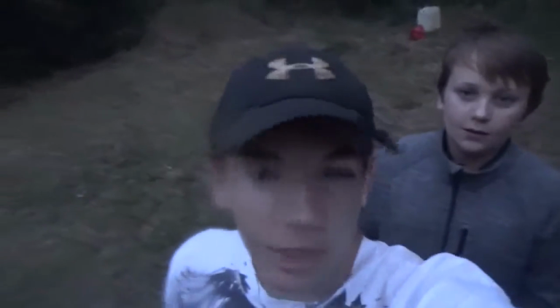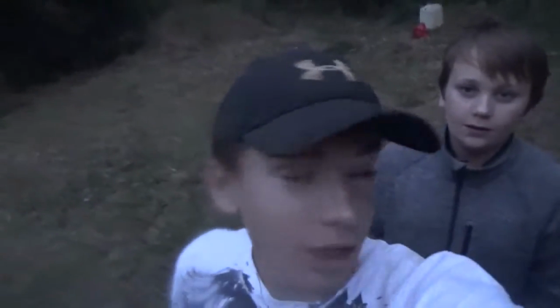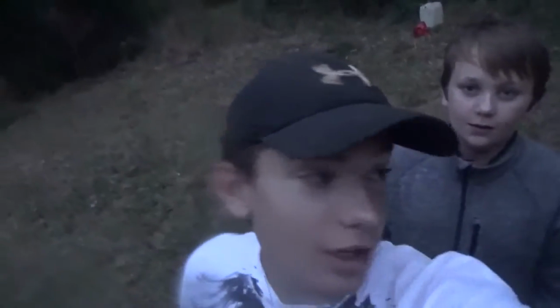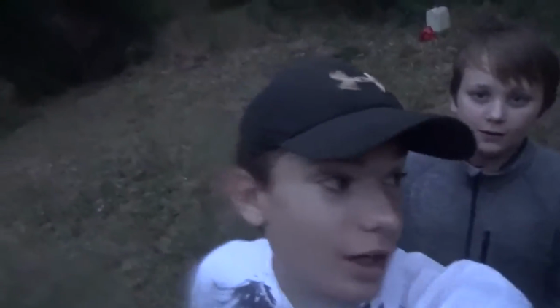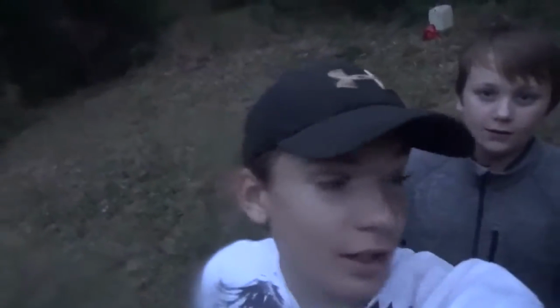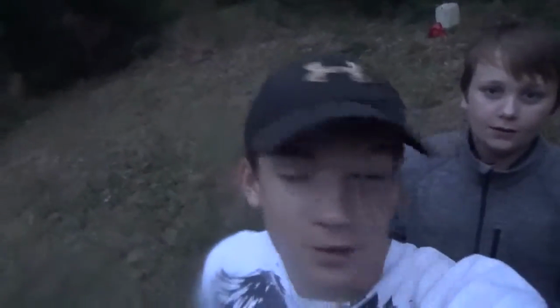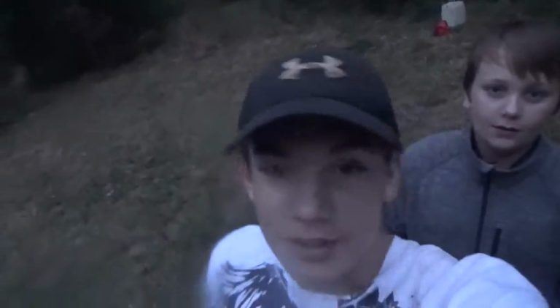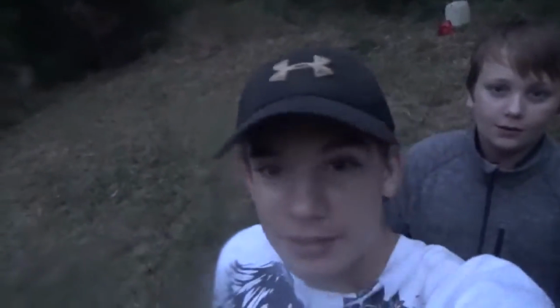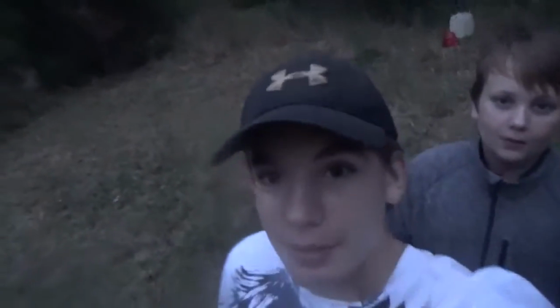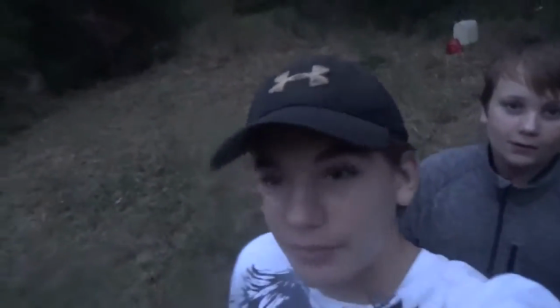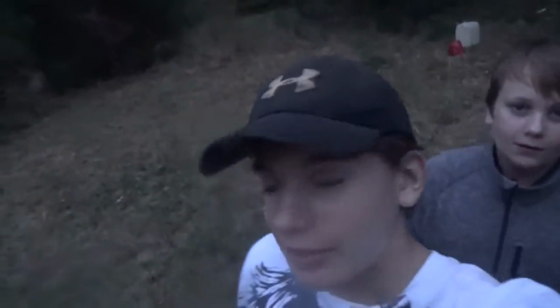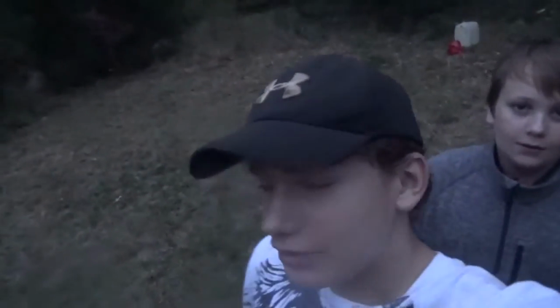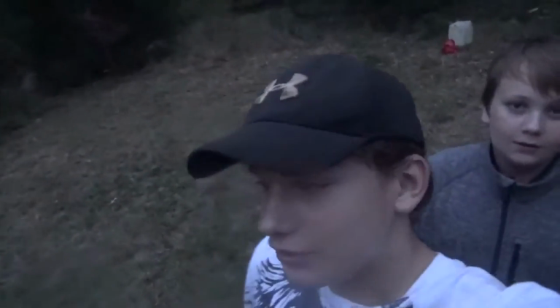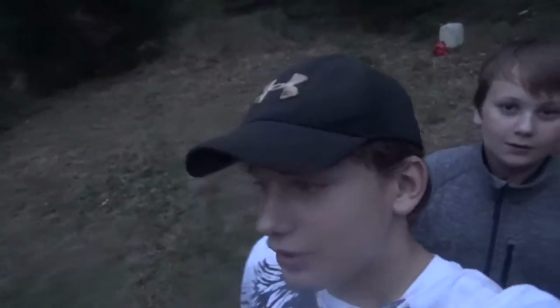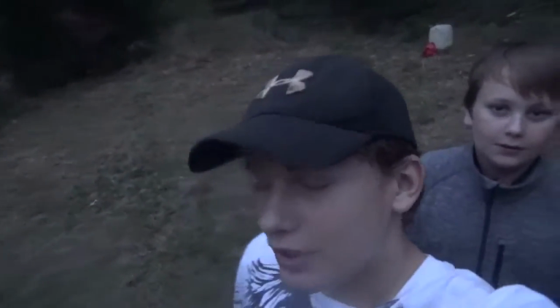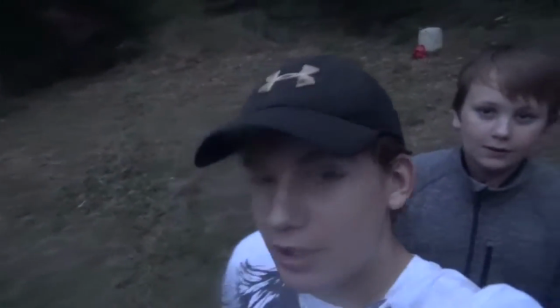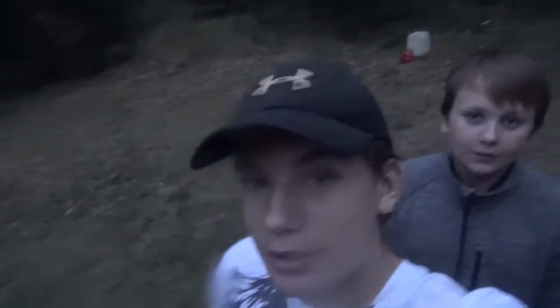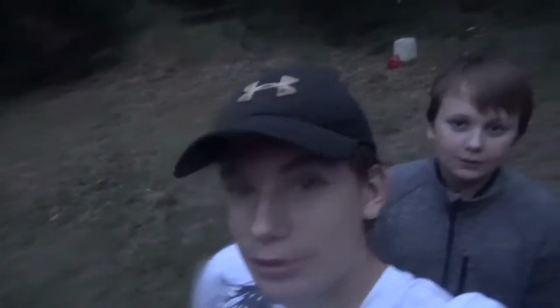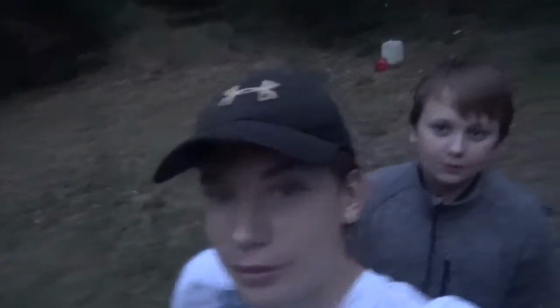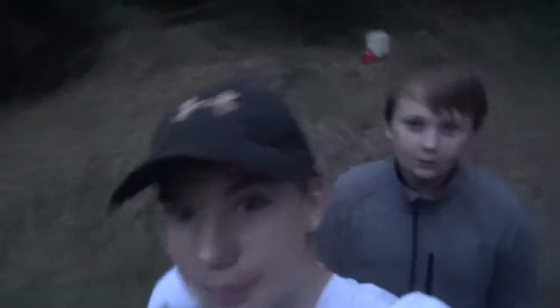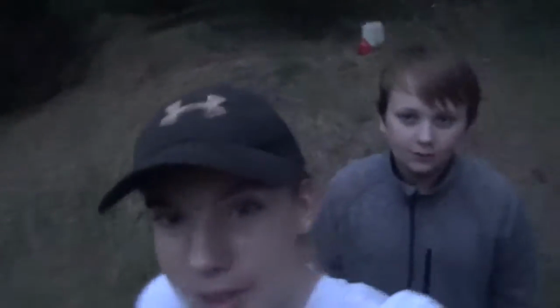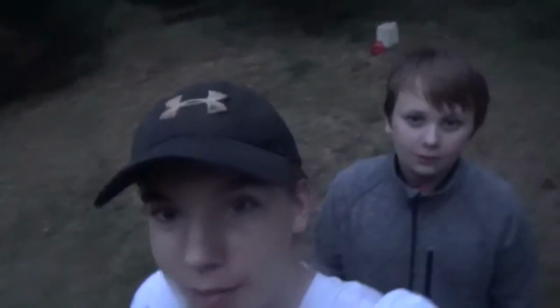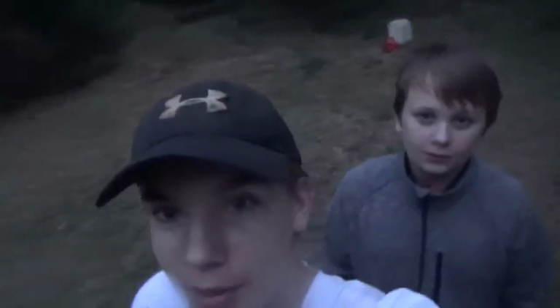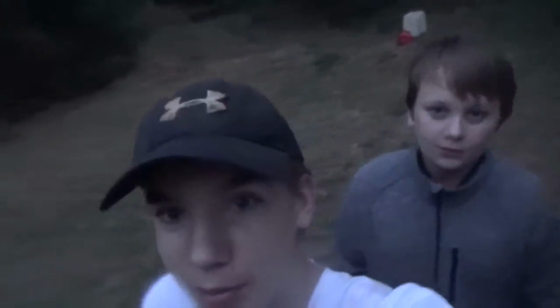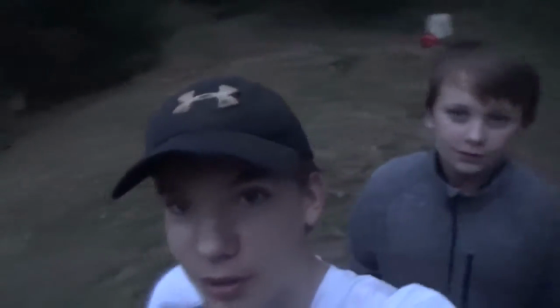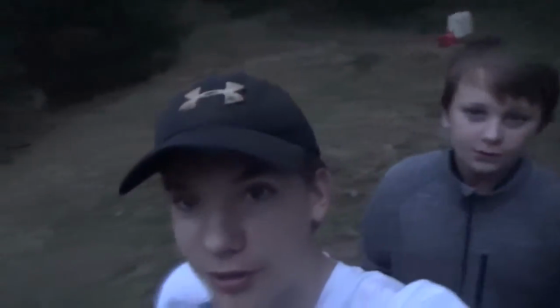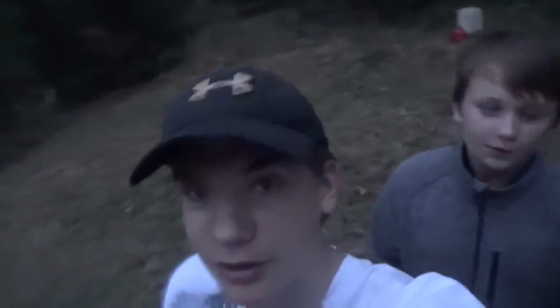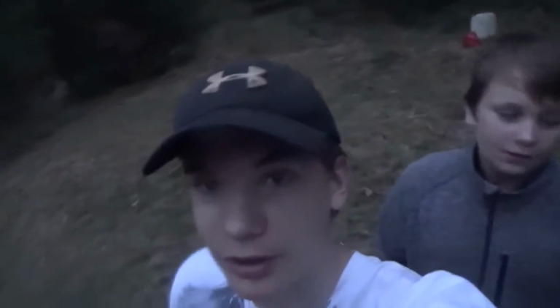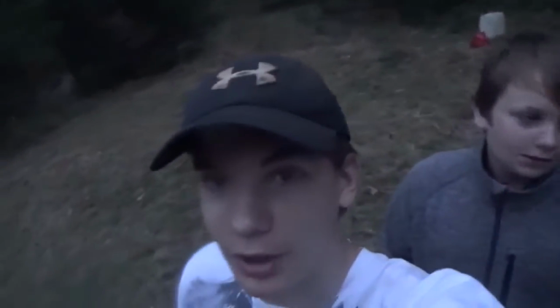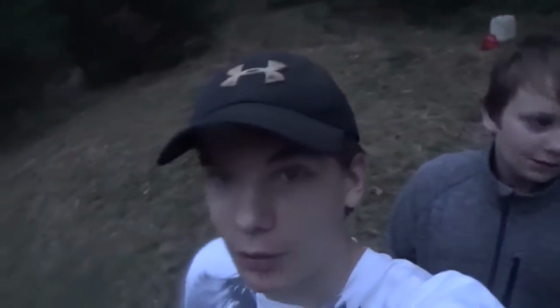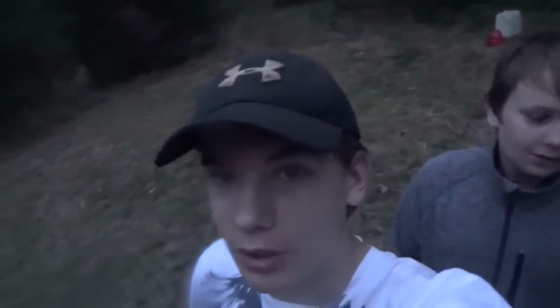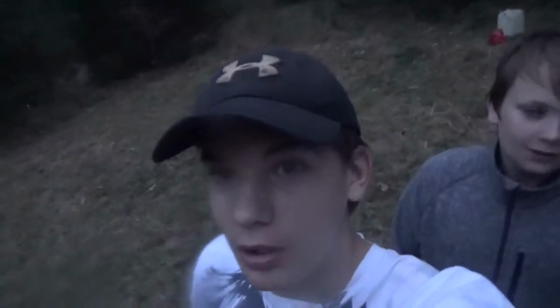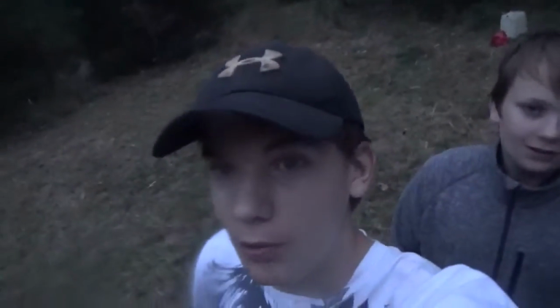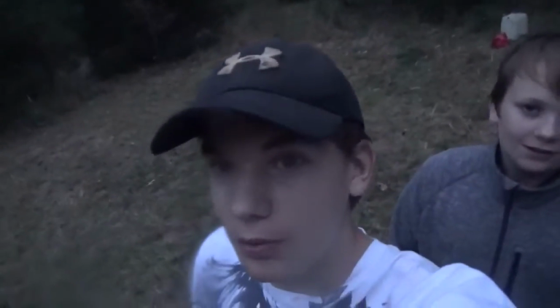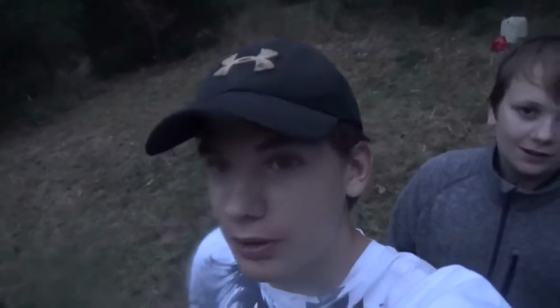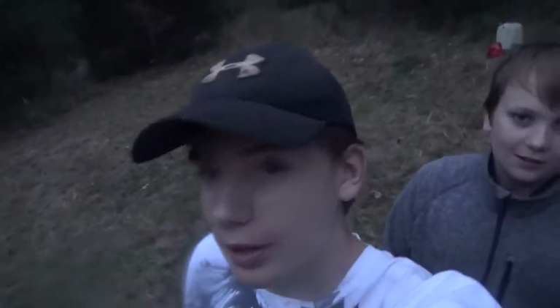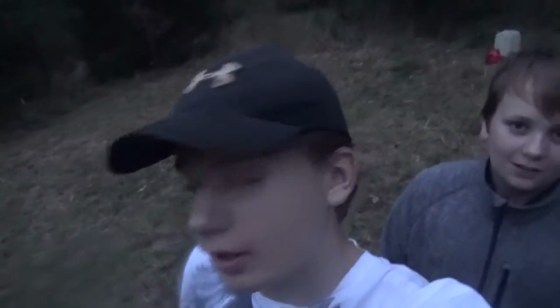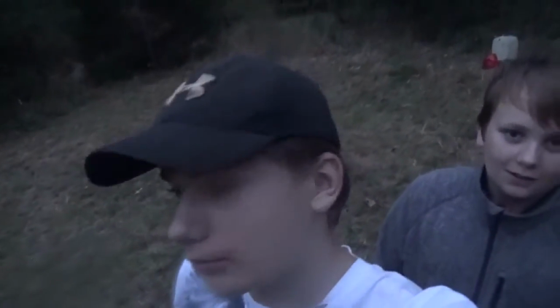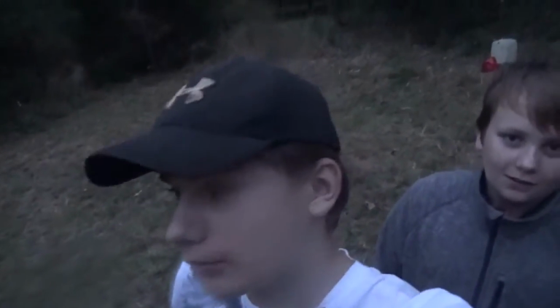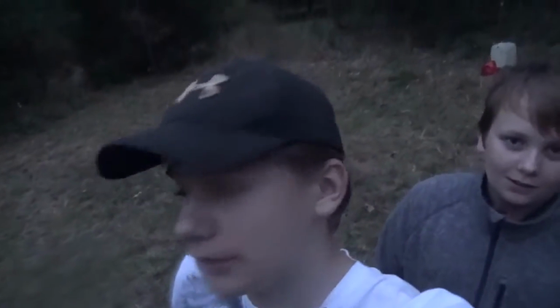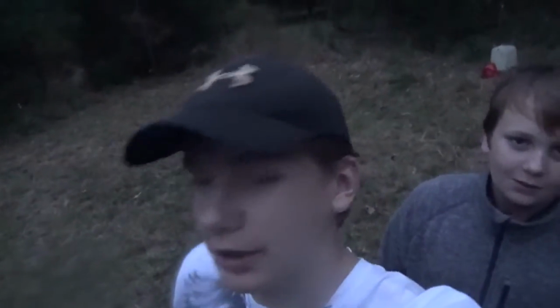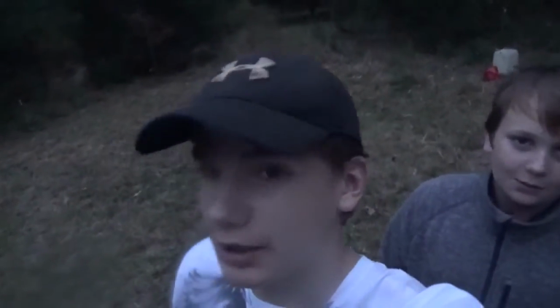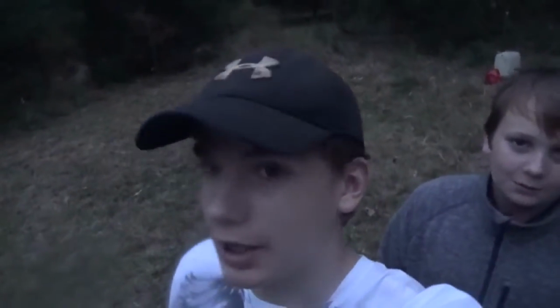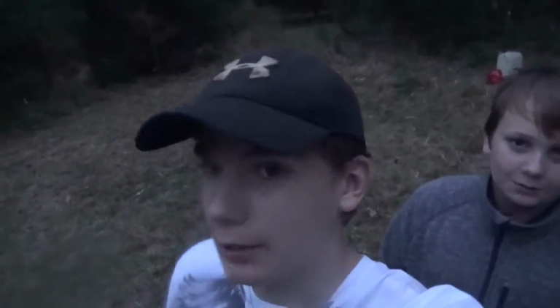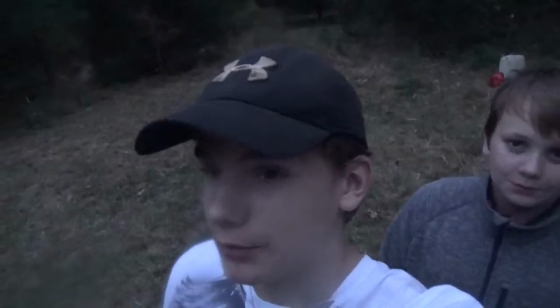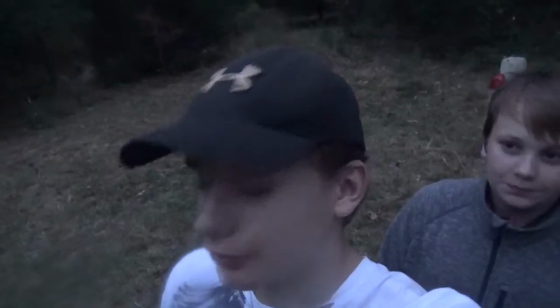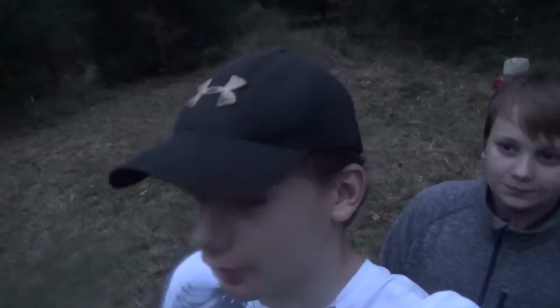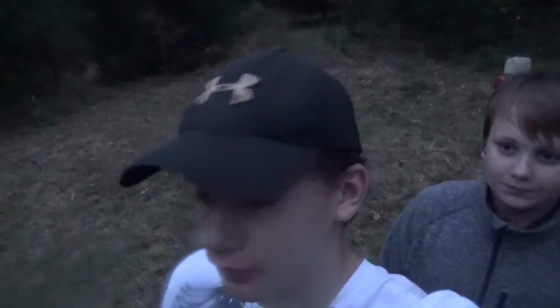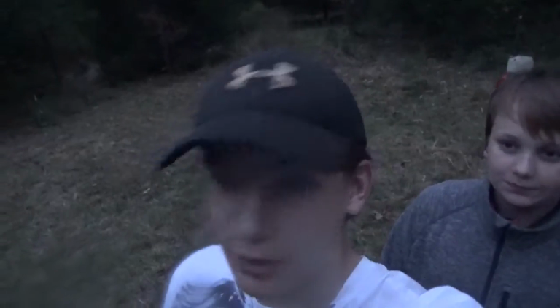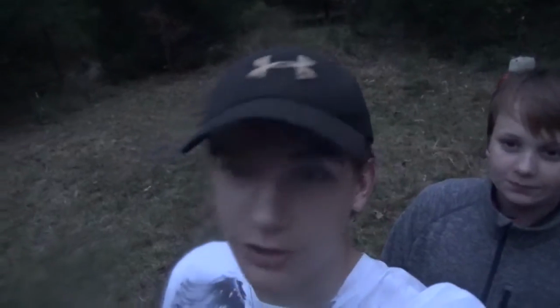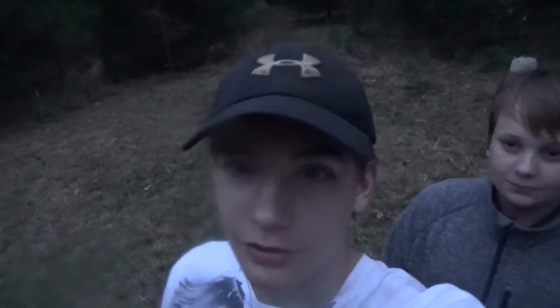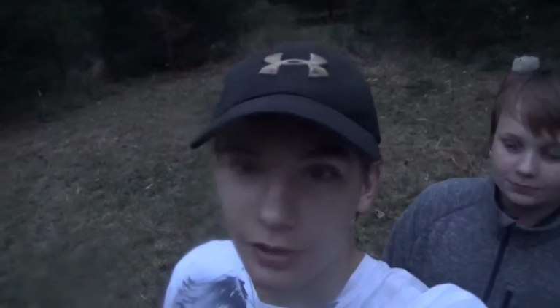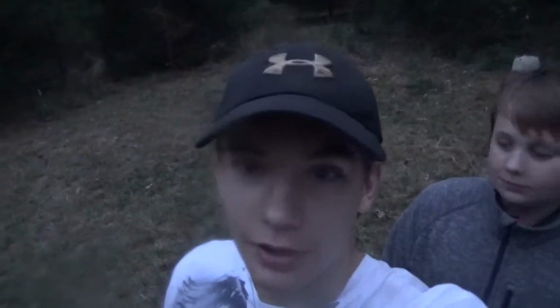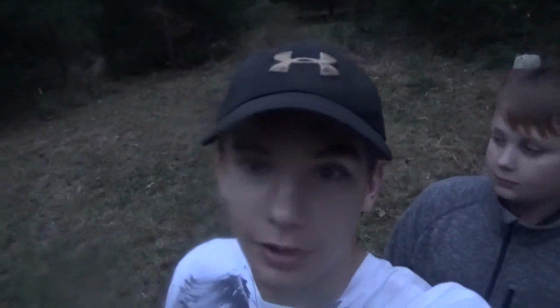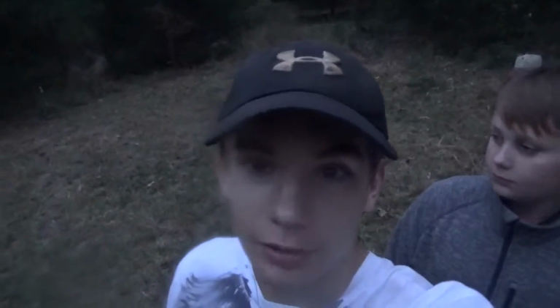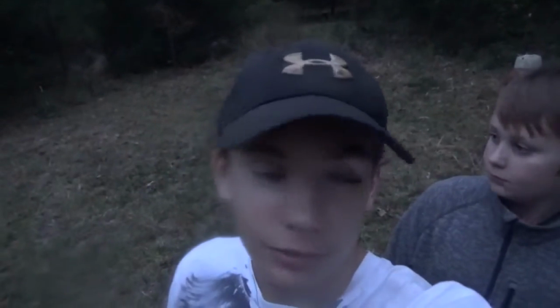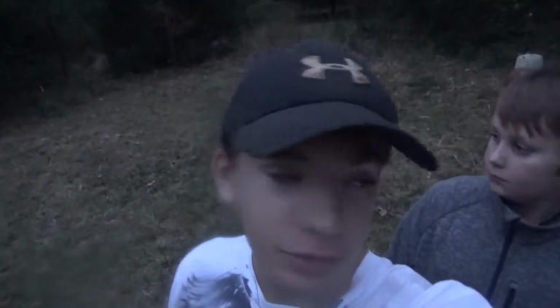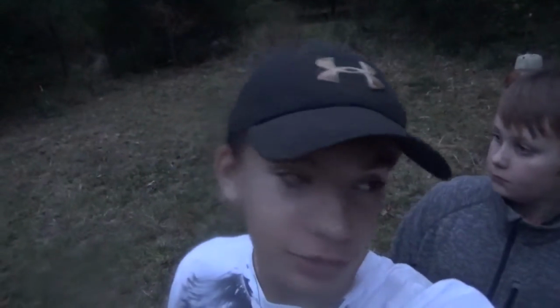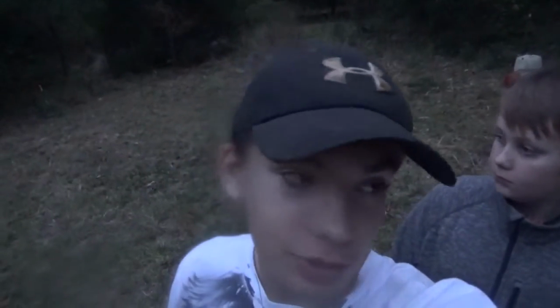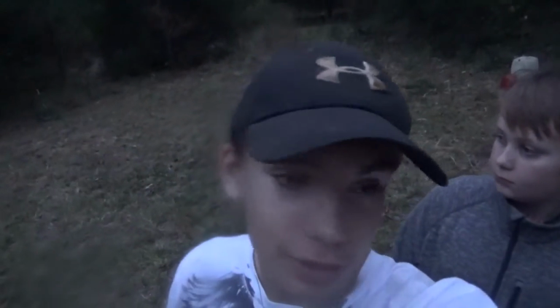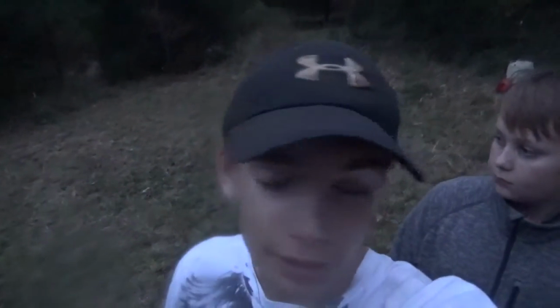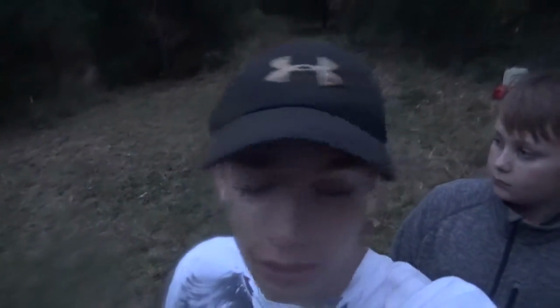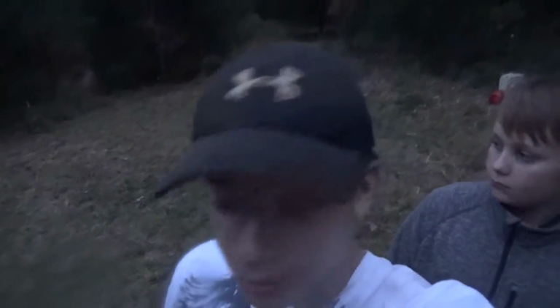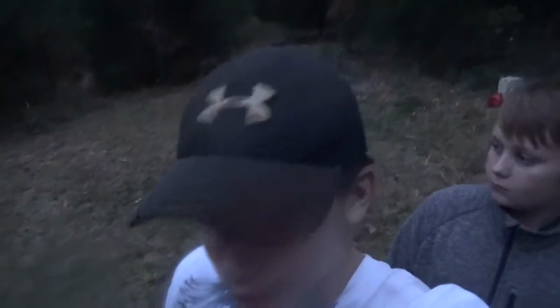Alright, this is my first video. Me and my brother, and we're going to put out a deer camera for our first video, starting off.